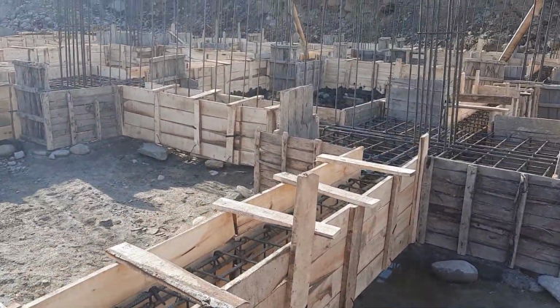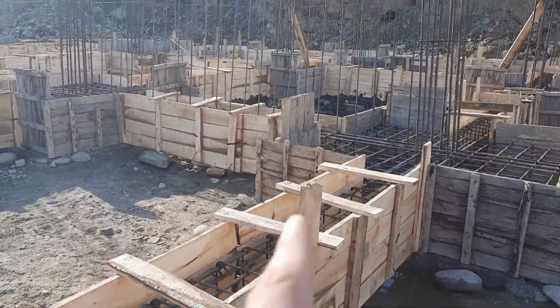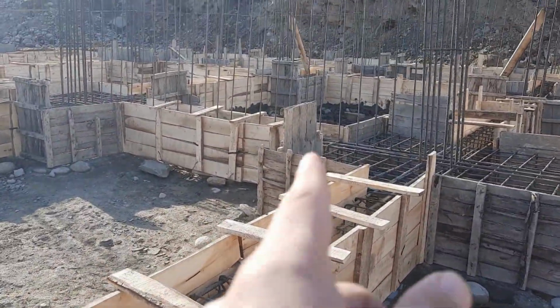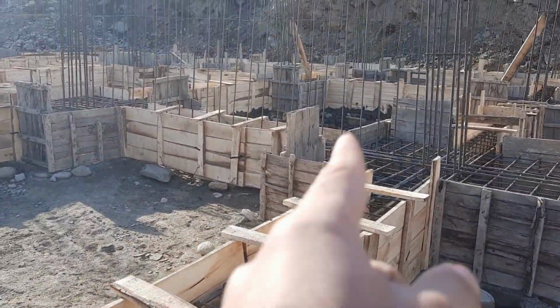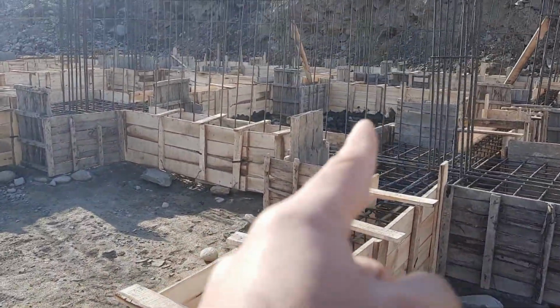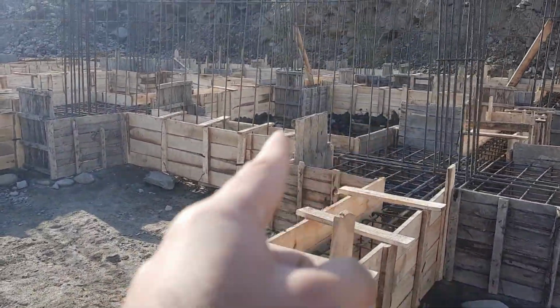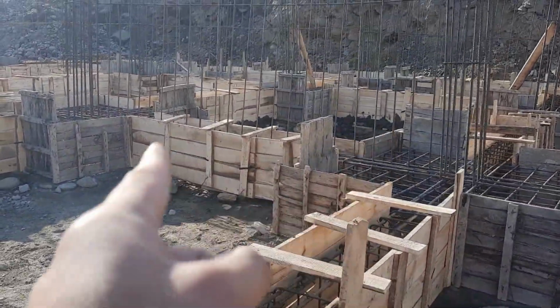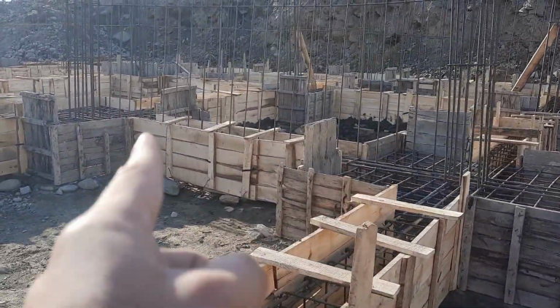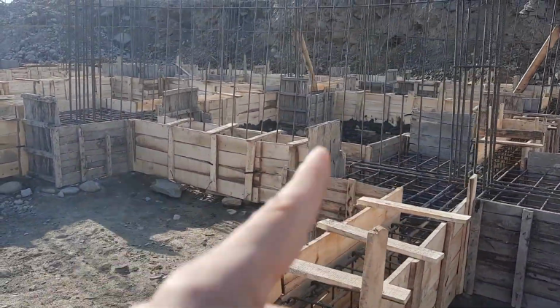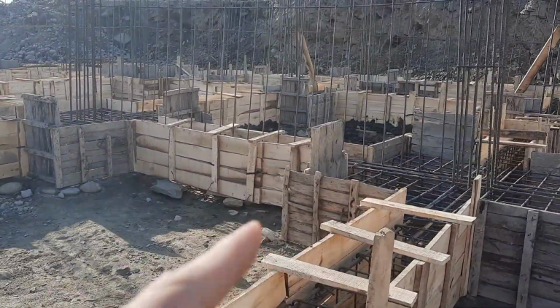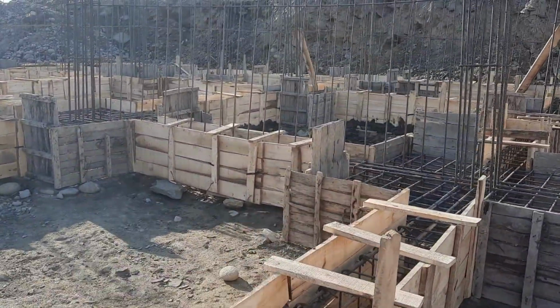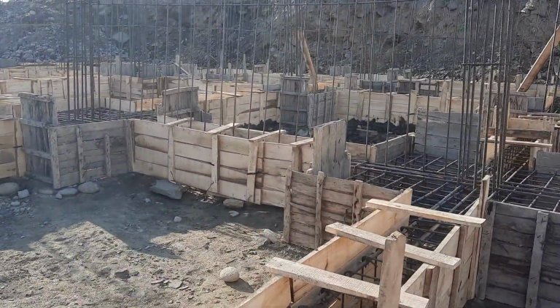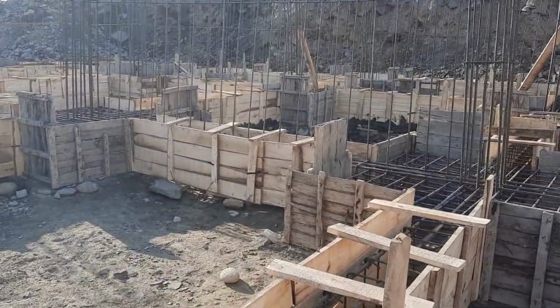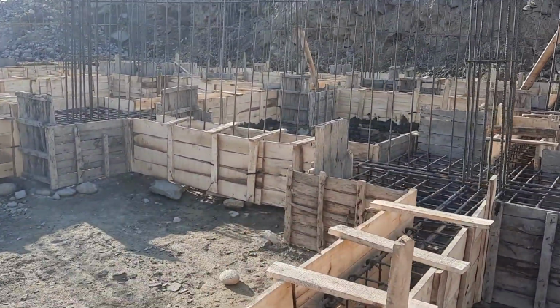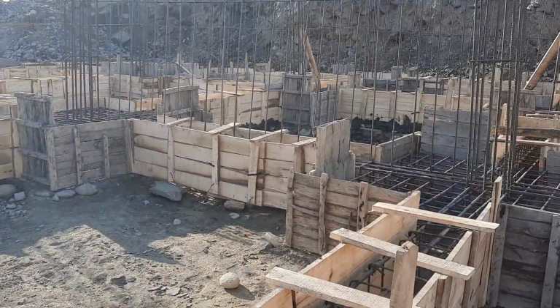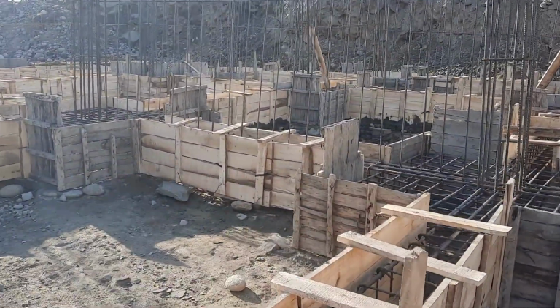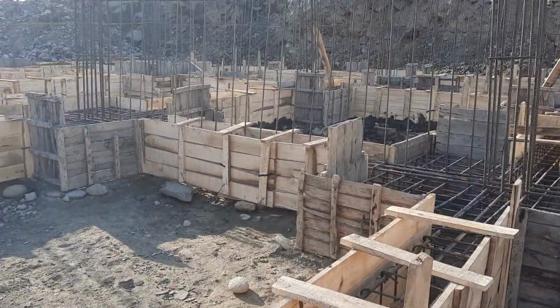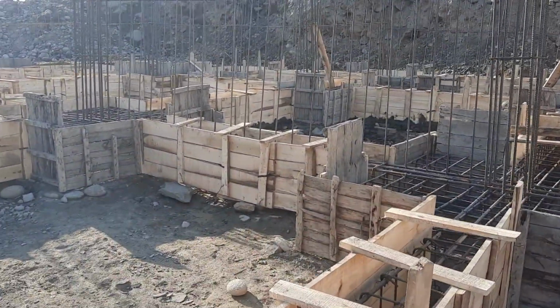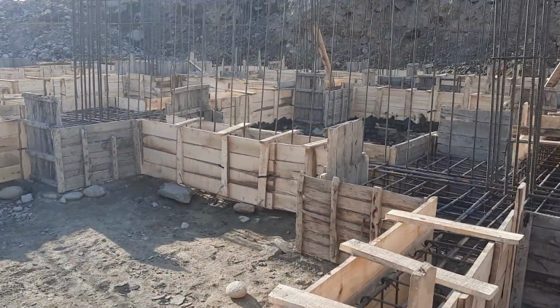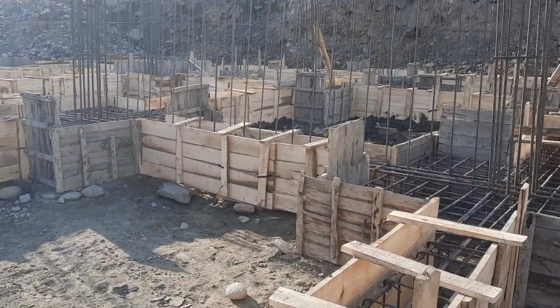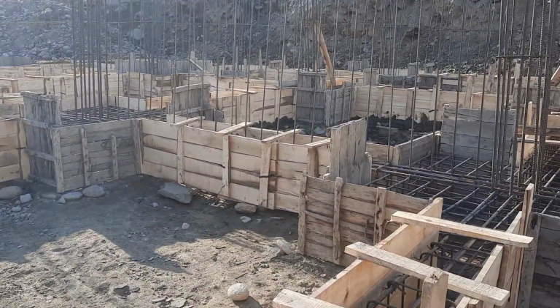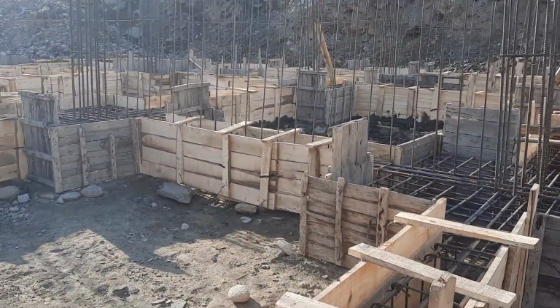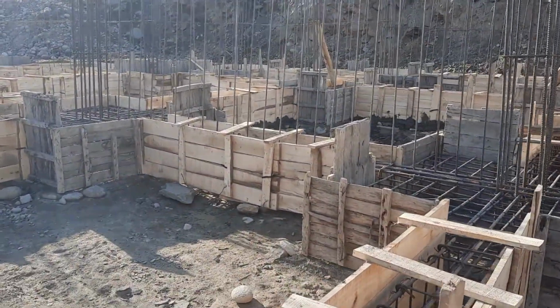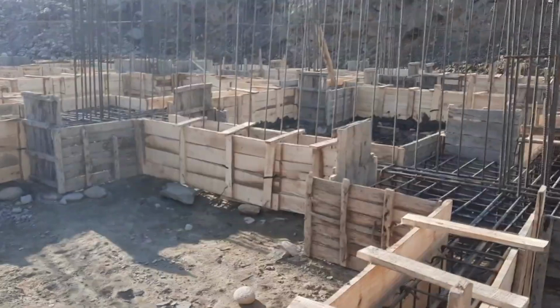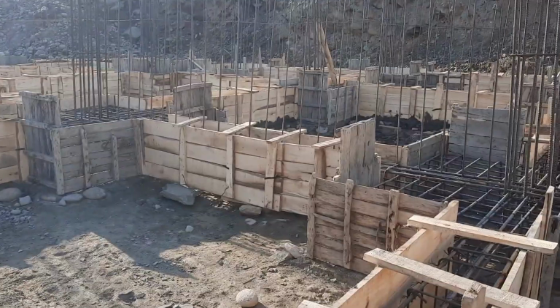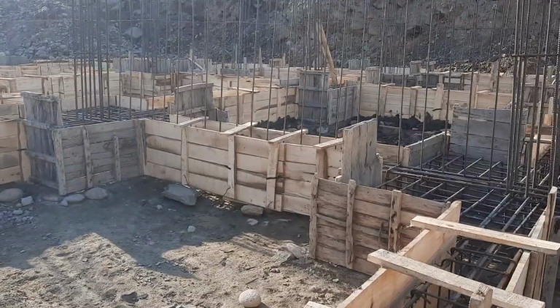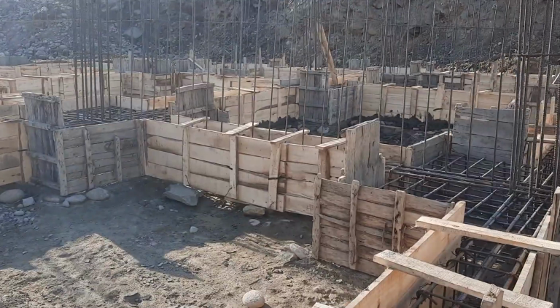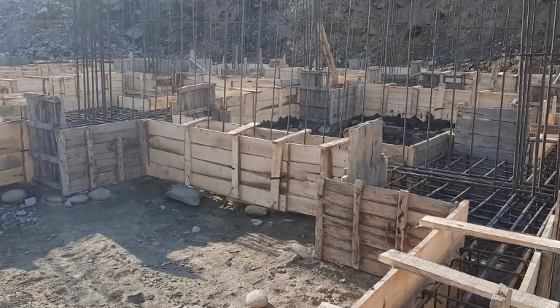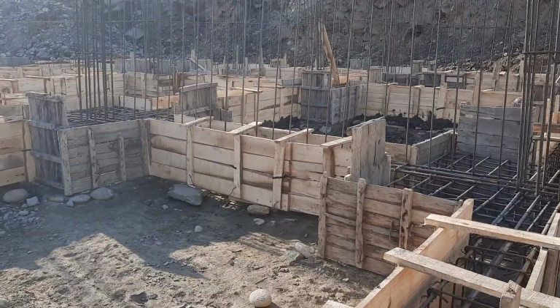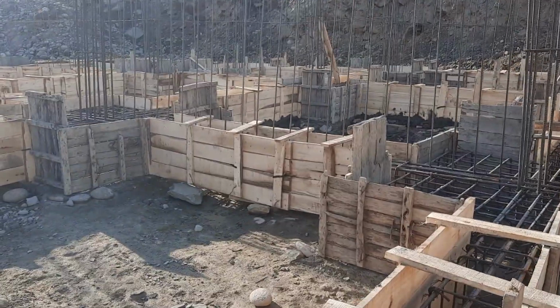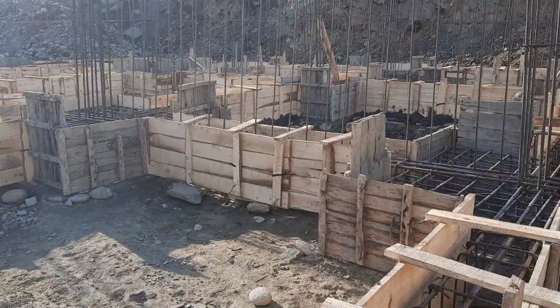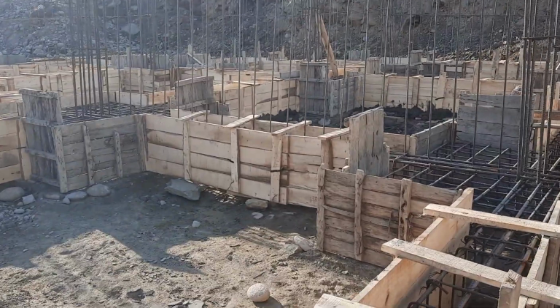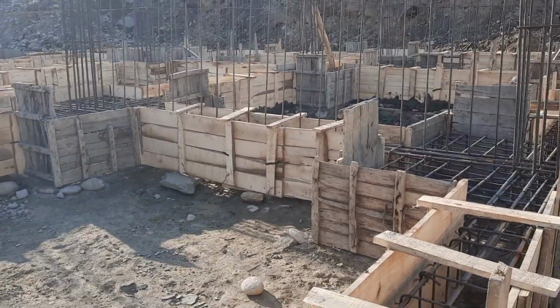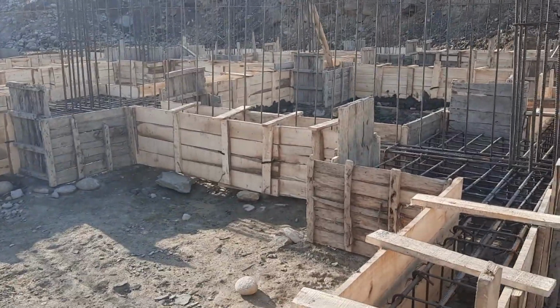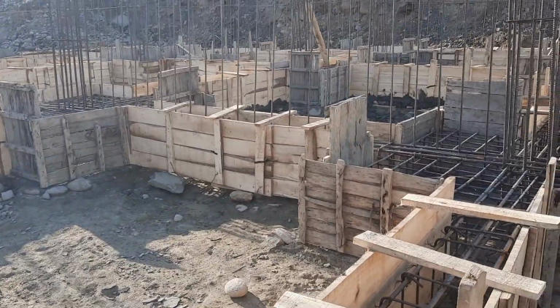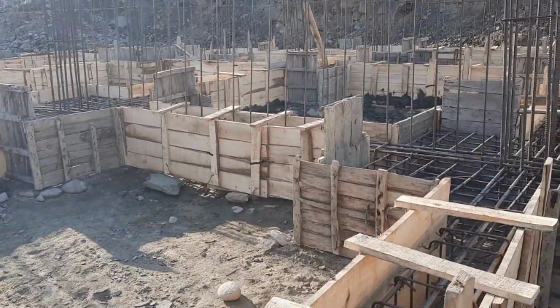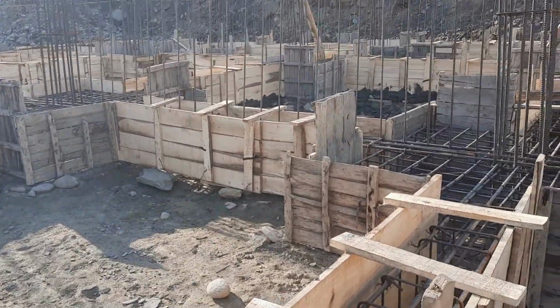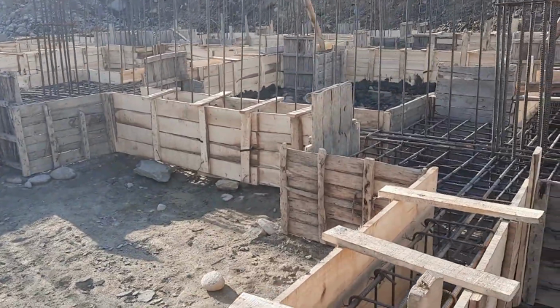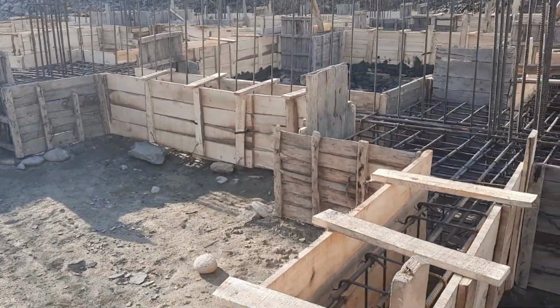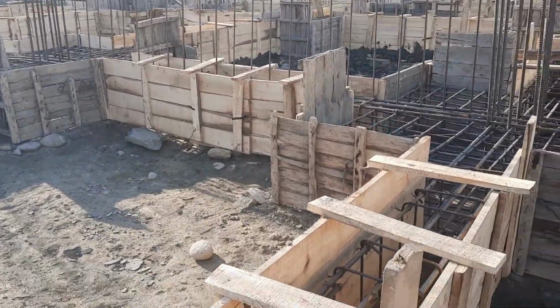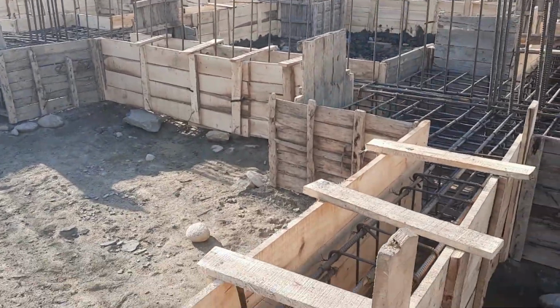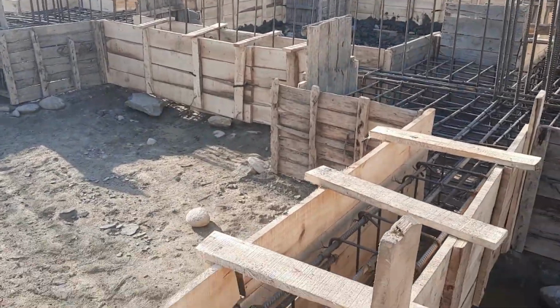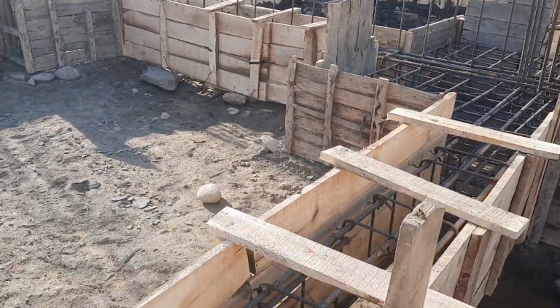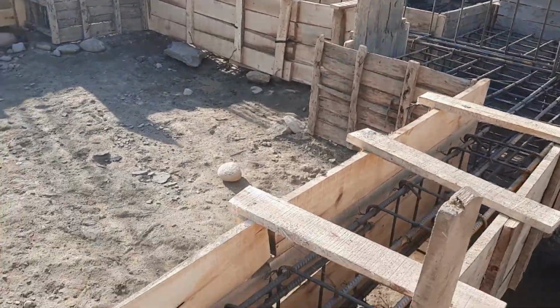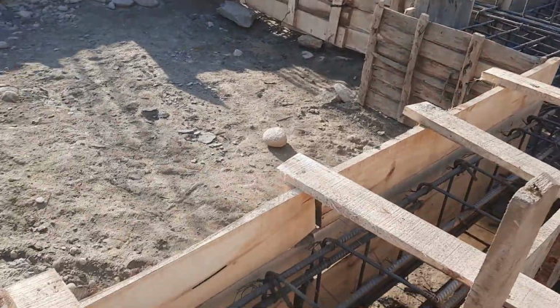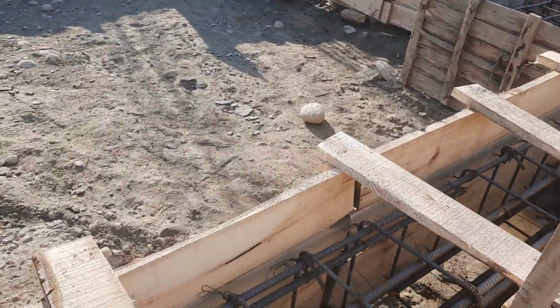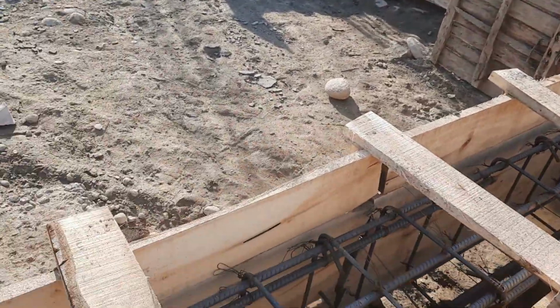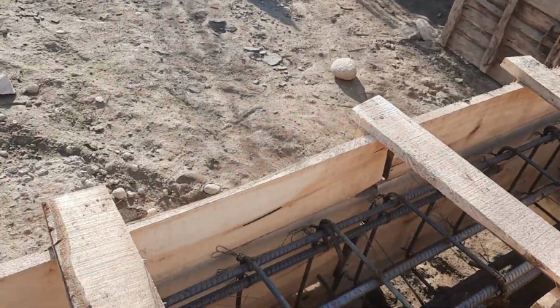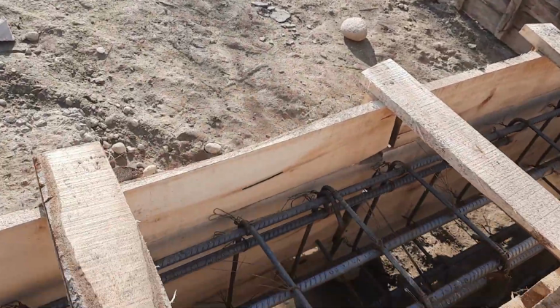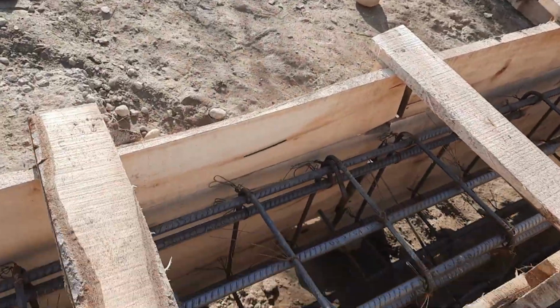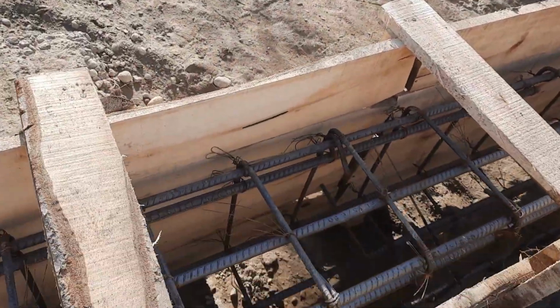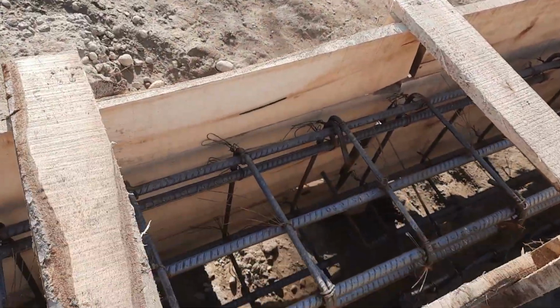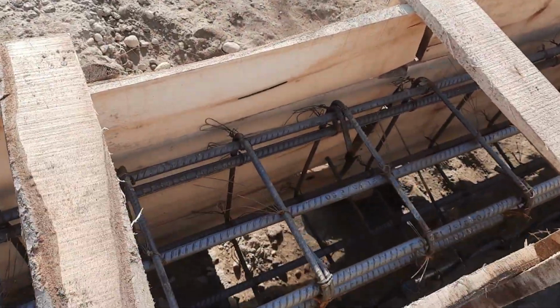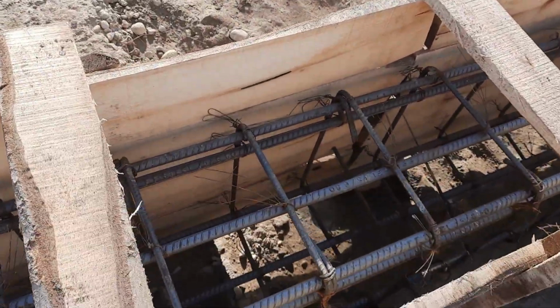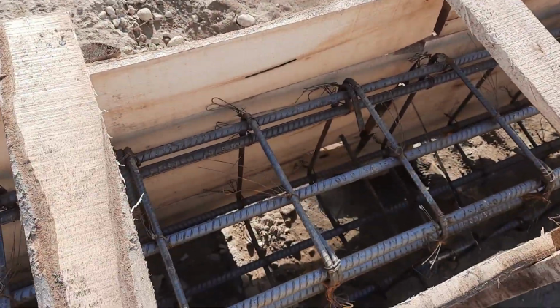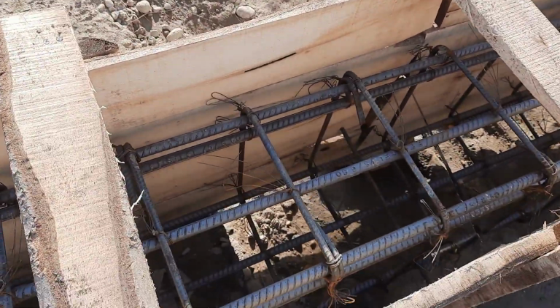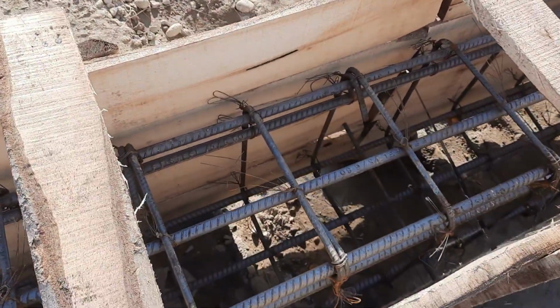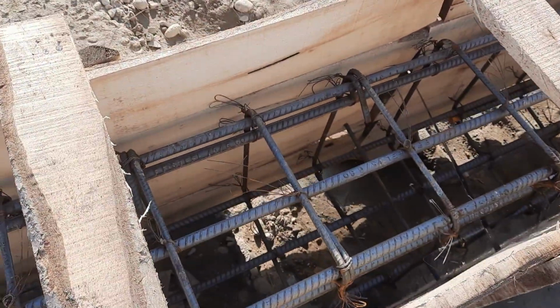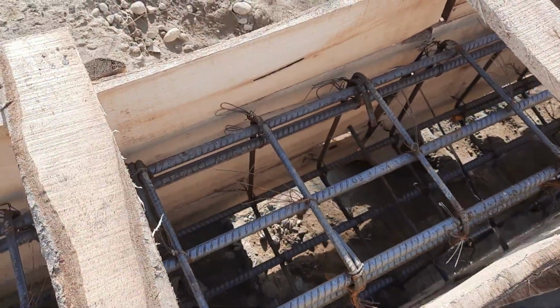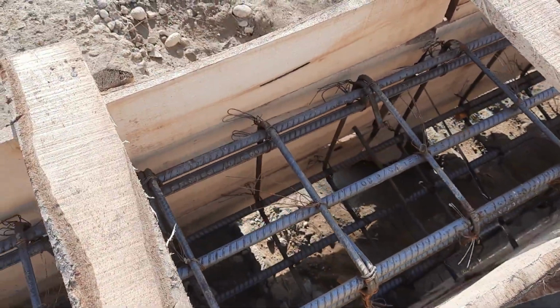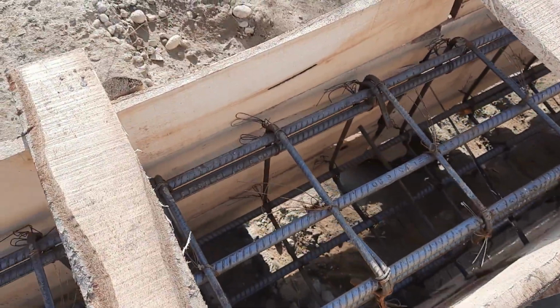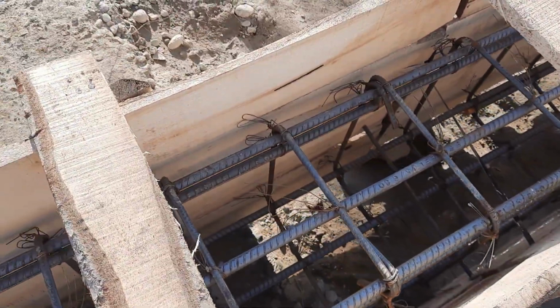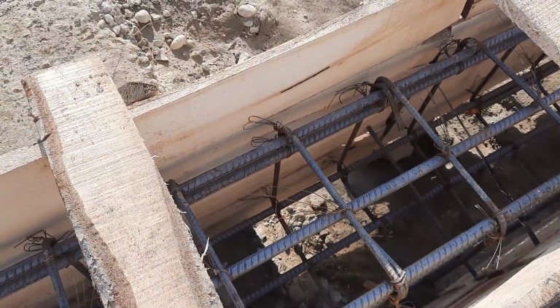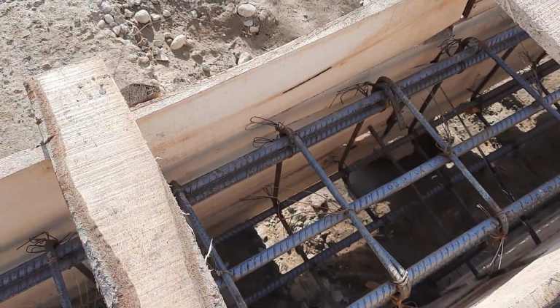This project has more than 40 rooms and a covered area of 10,000 square feet, as you can see the details here.